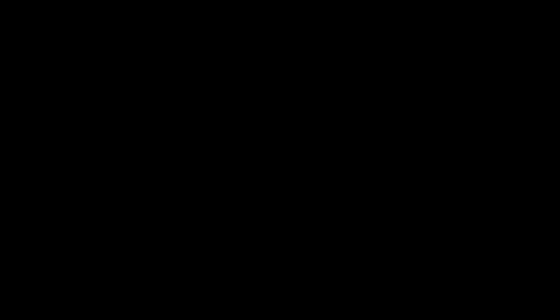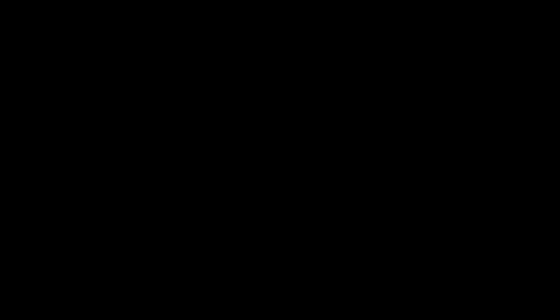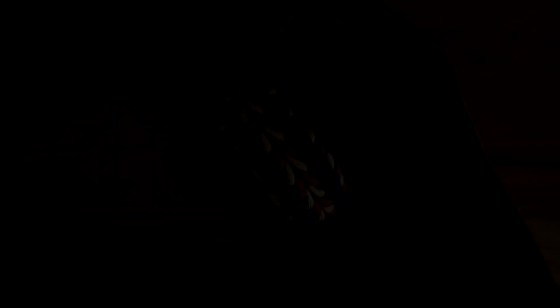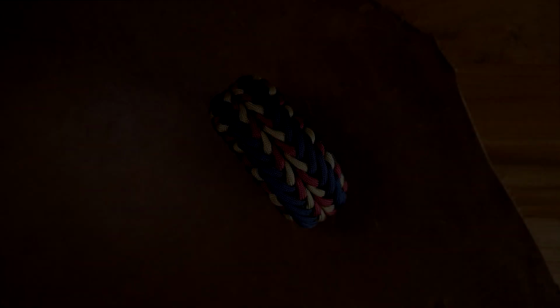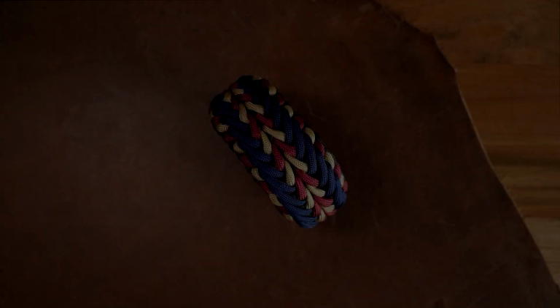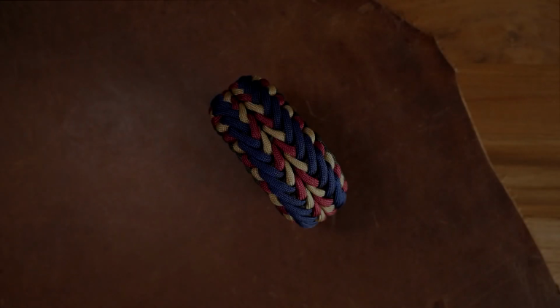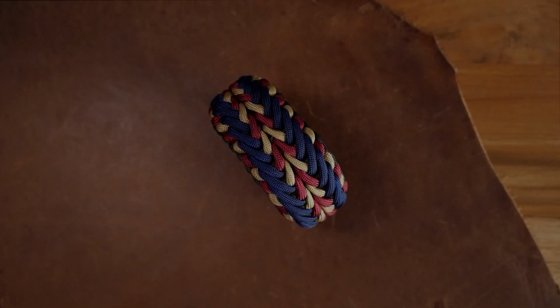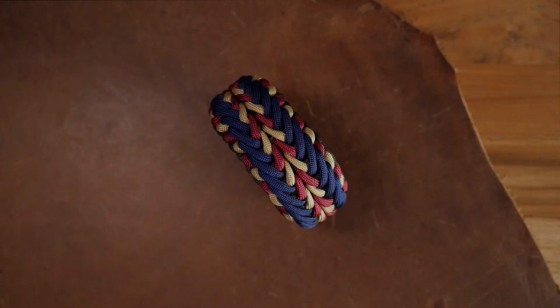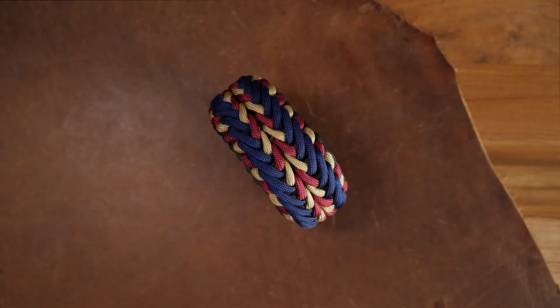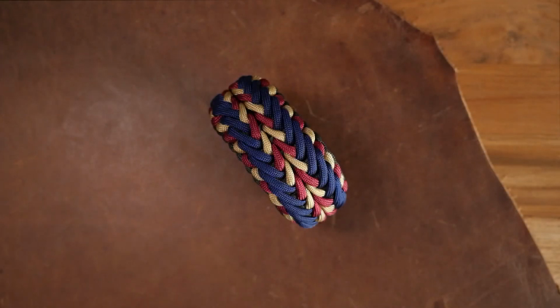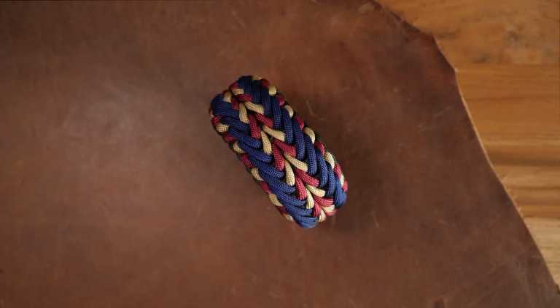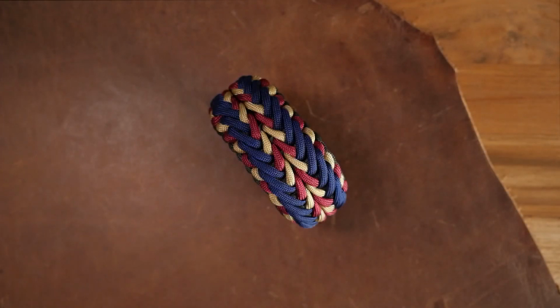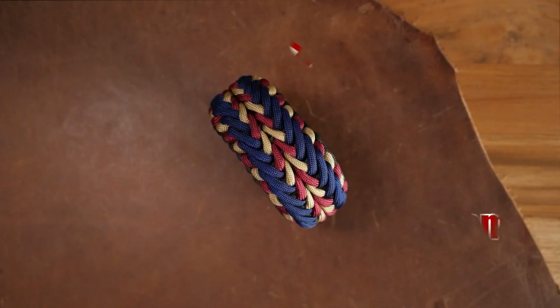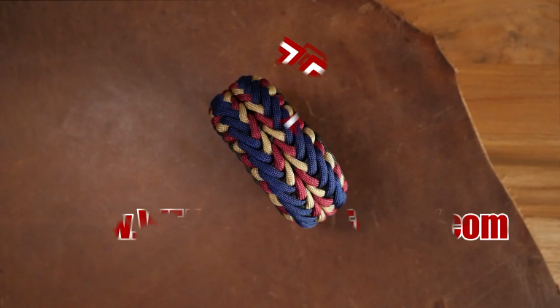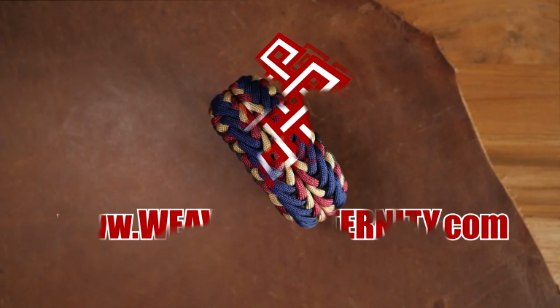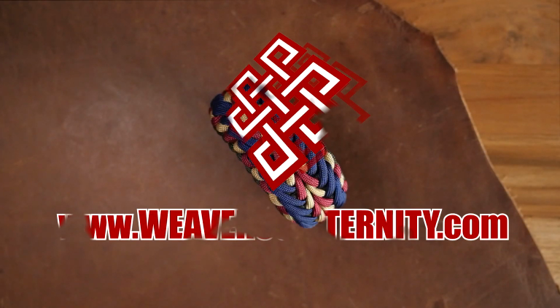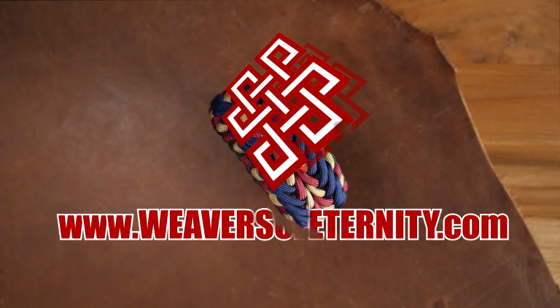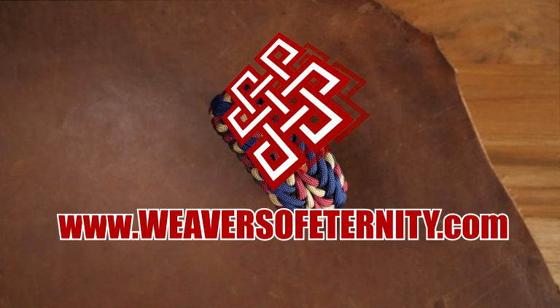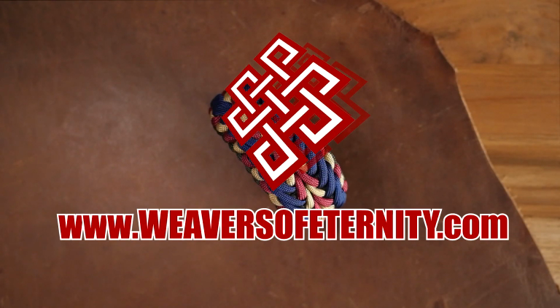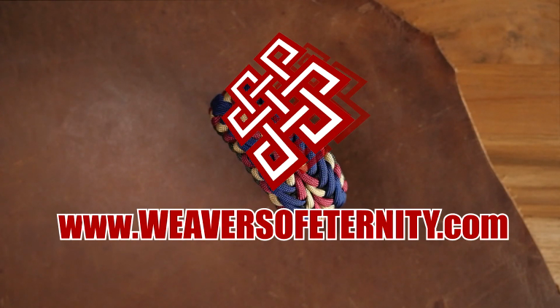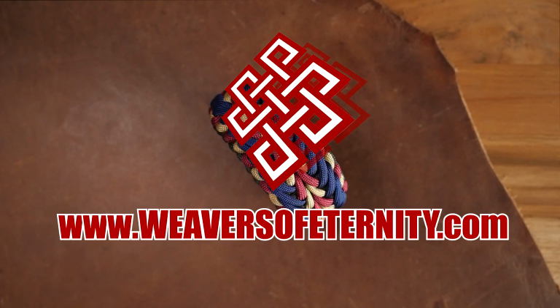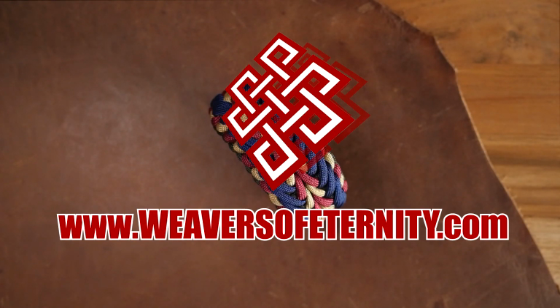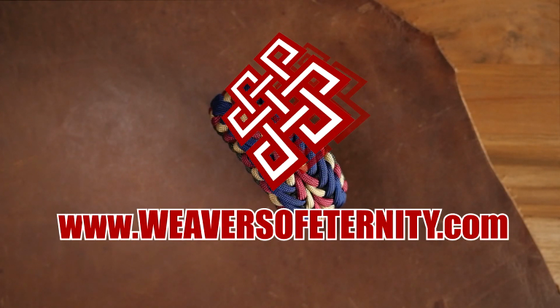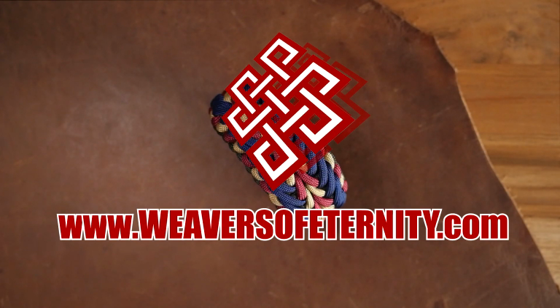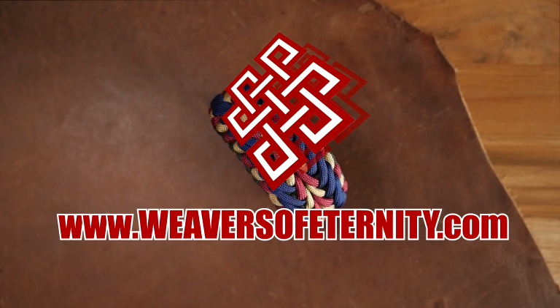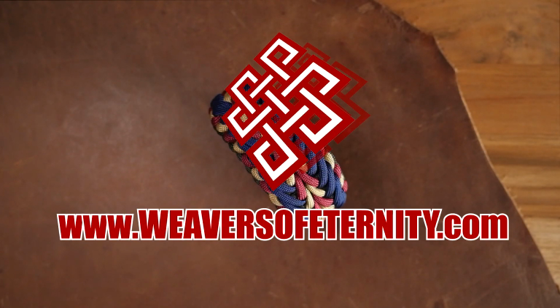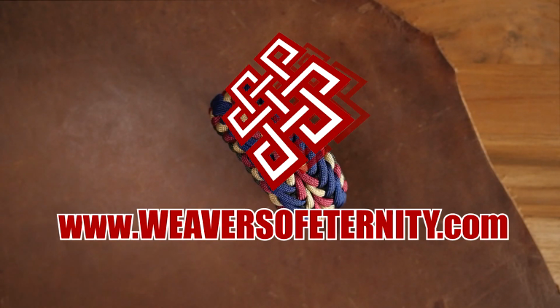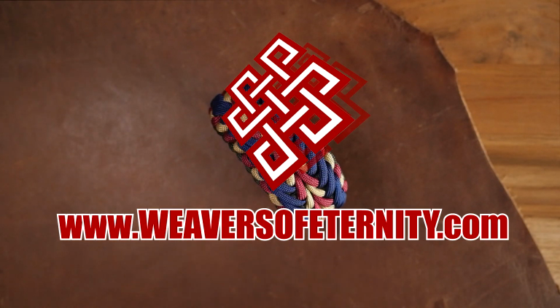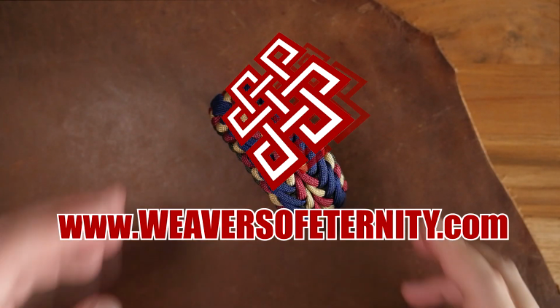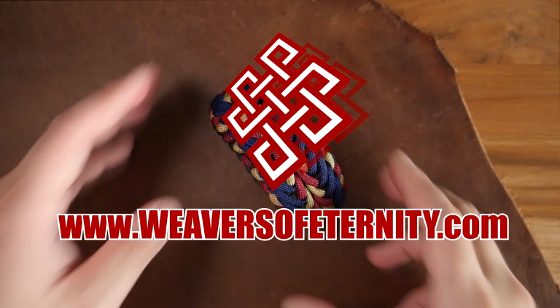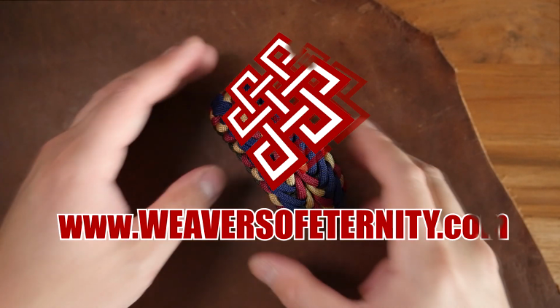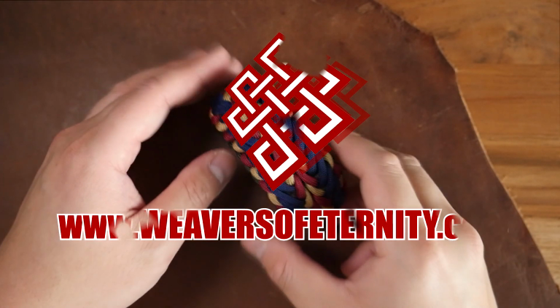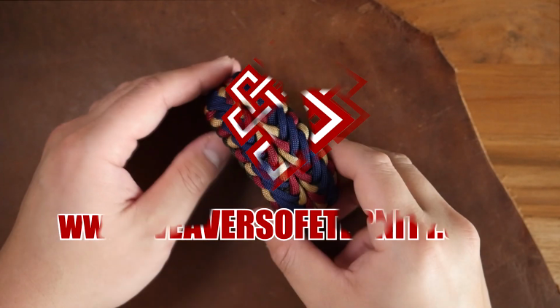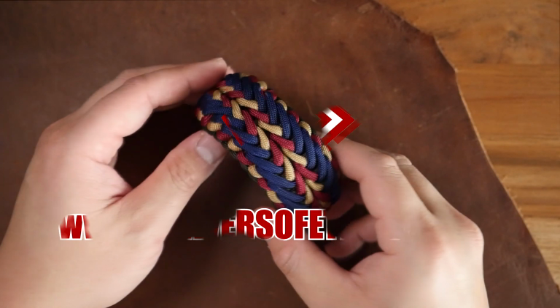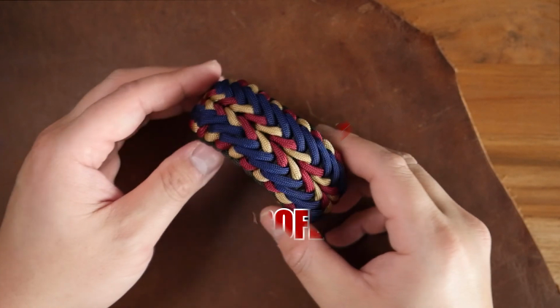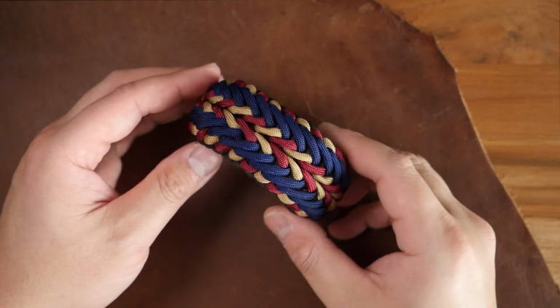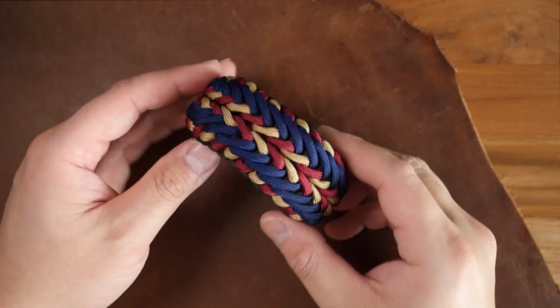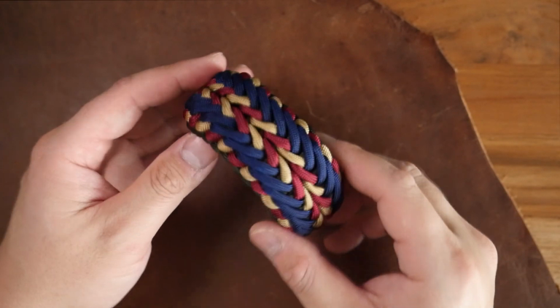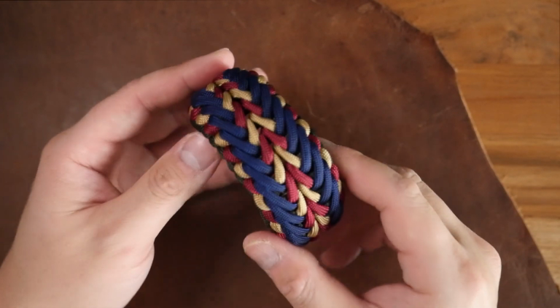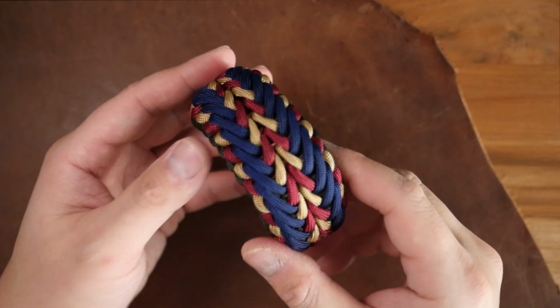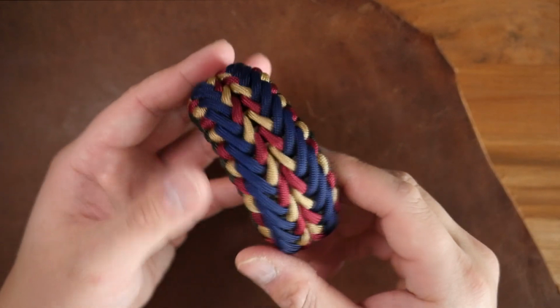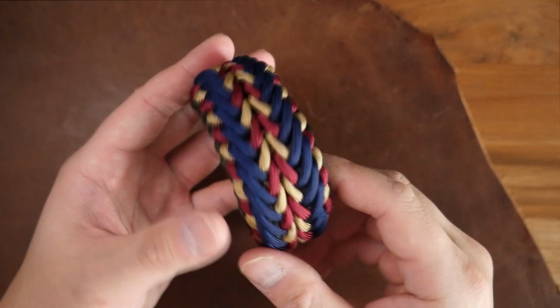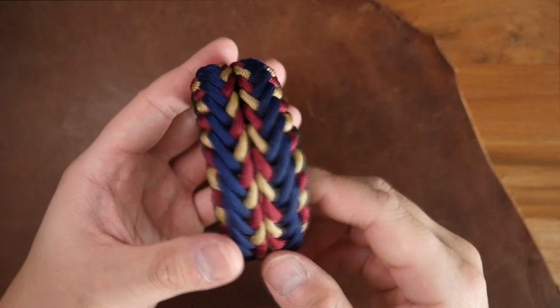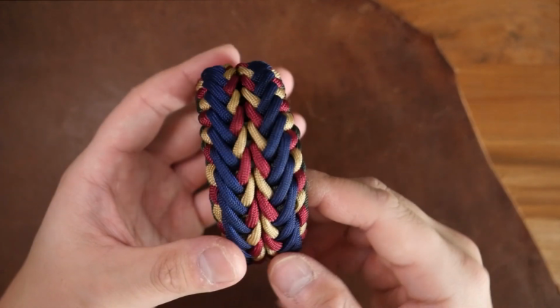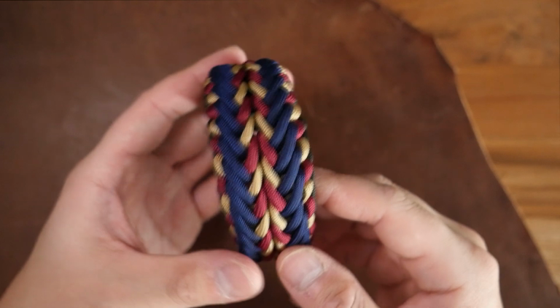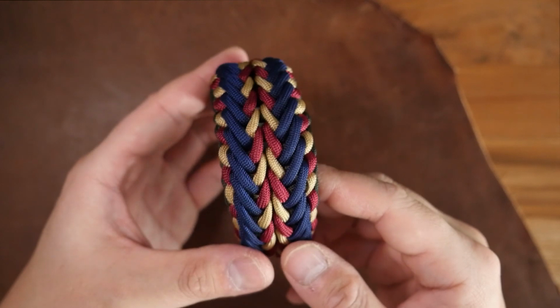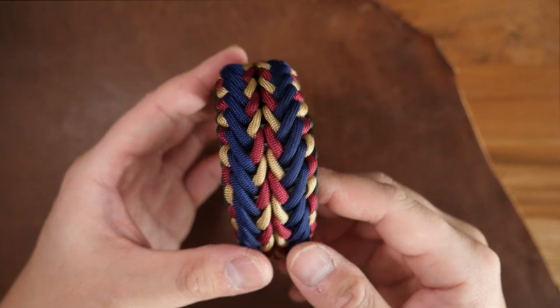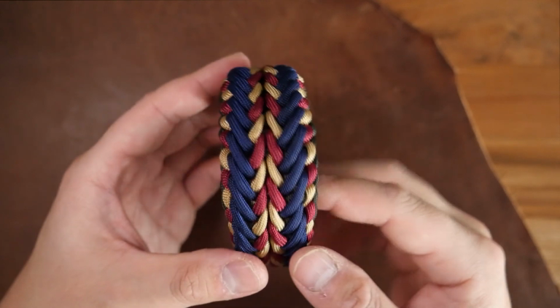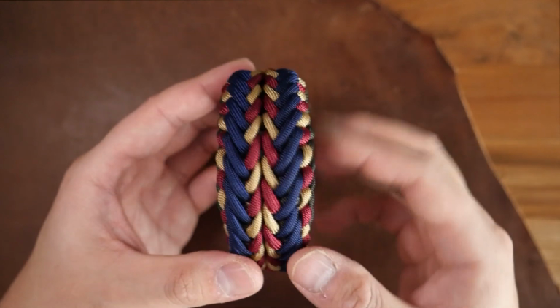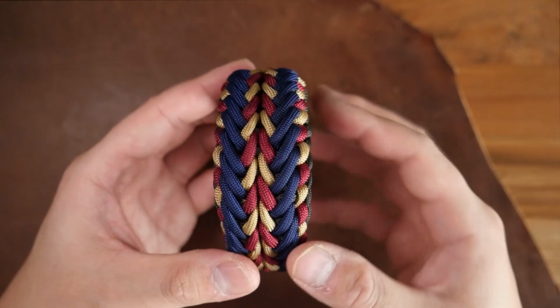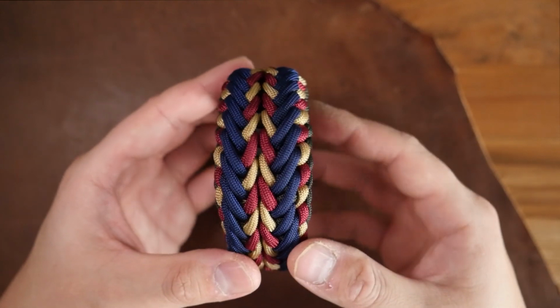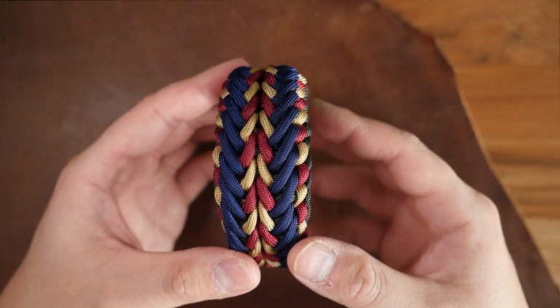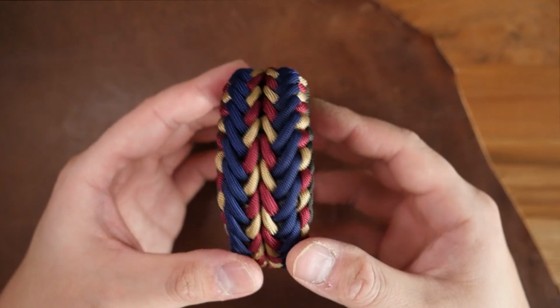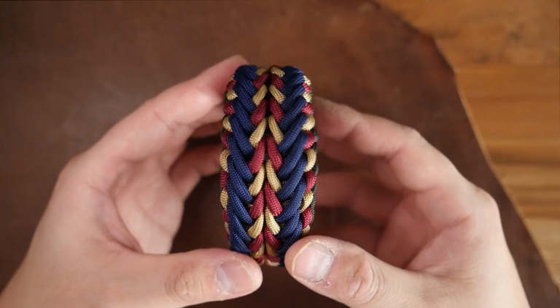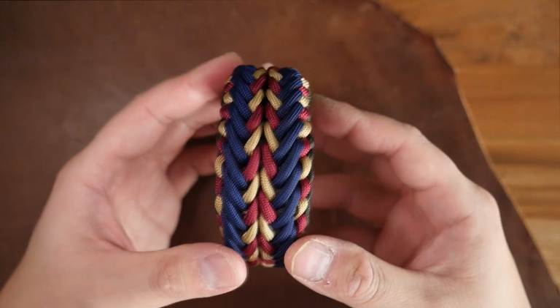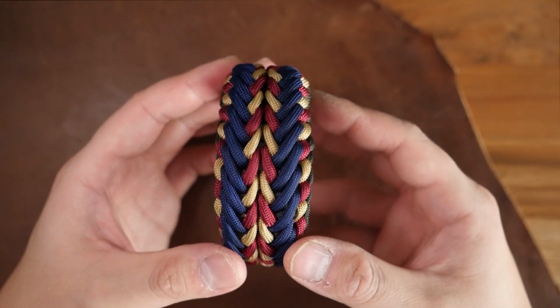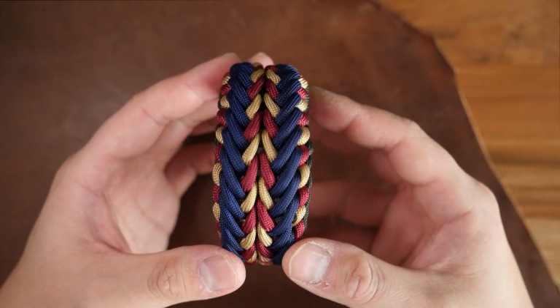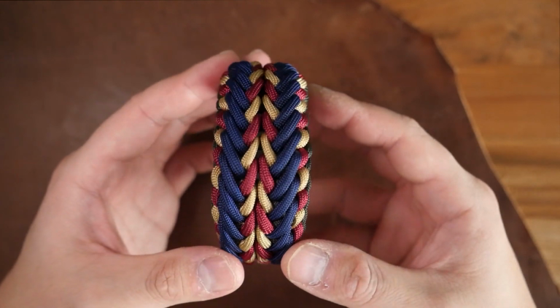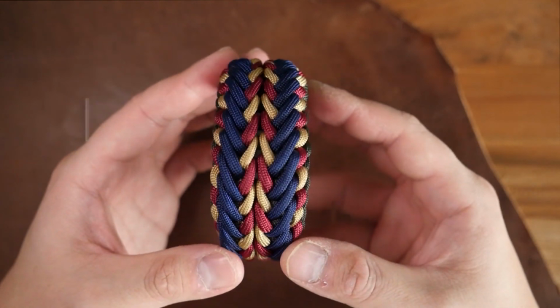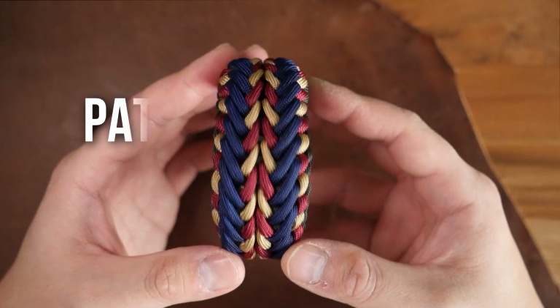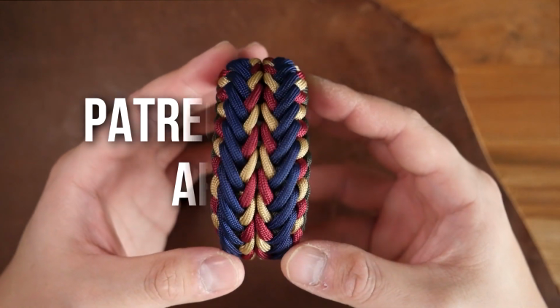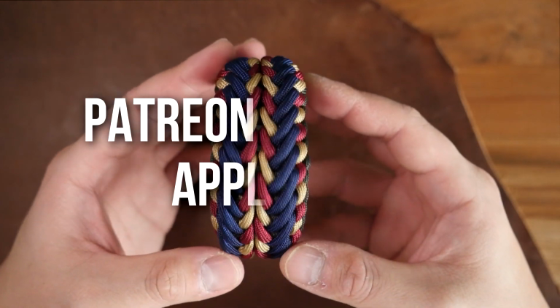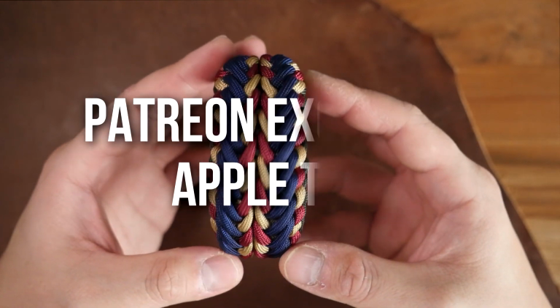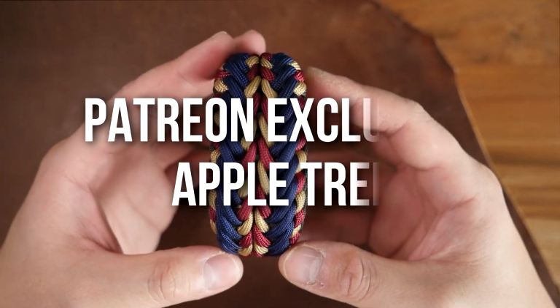Hey, what's going on weavers? Tim here again. This is the trailer for the Patreon exclusive video of the month of January.